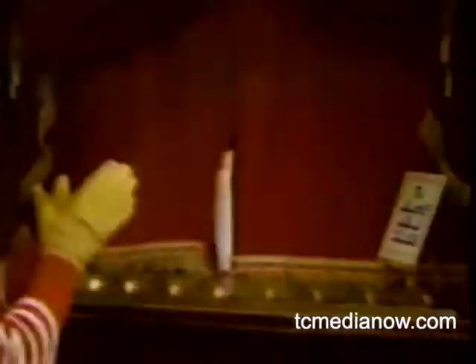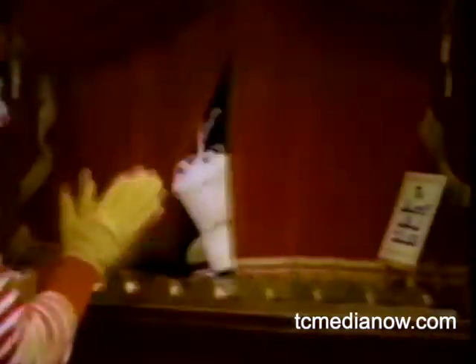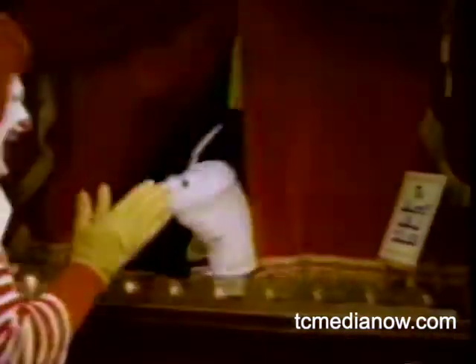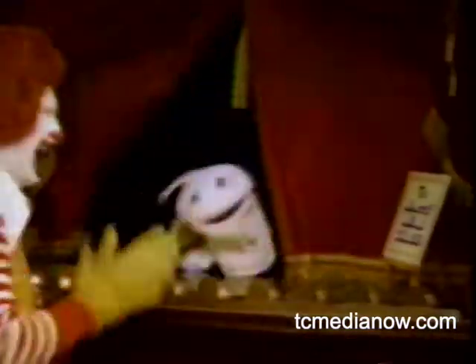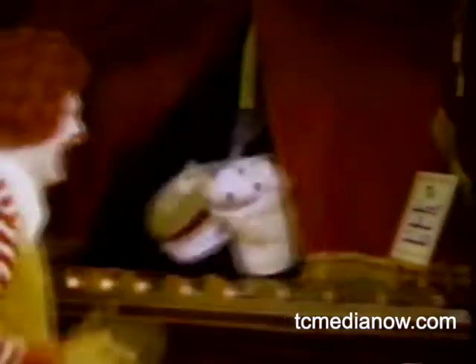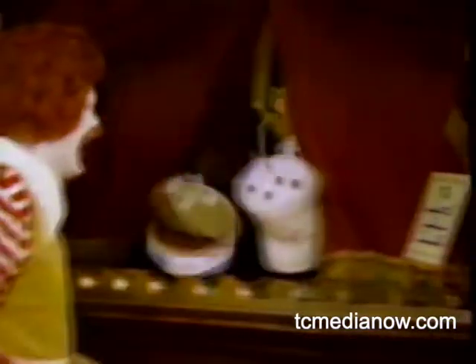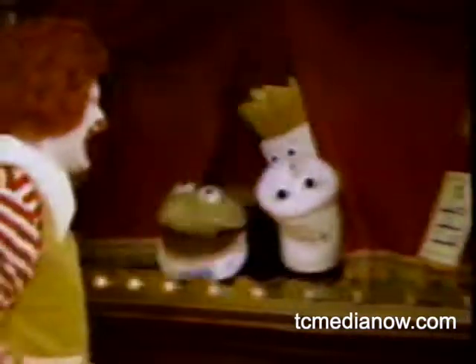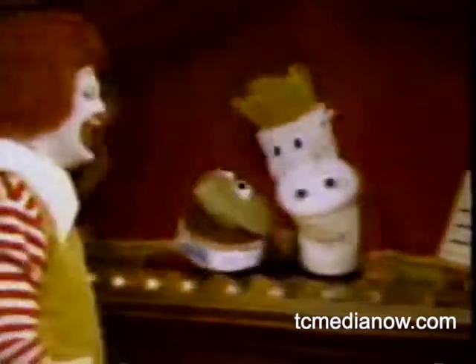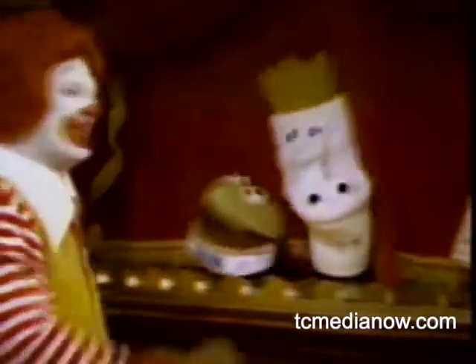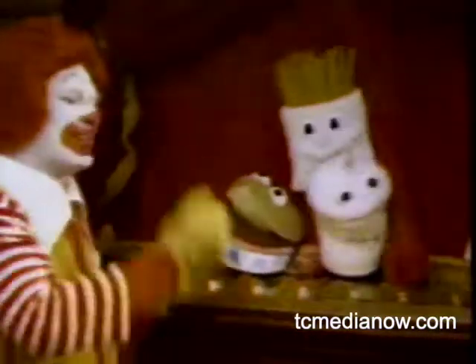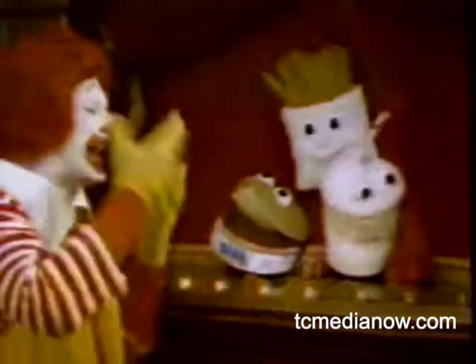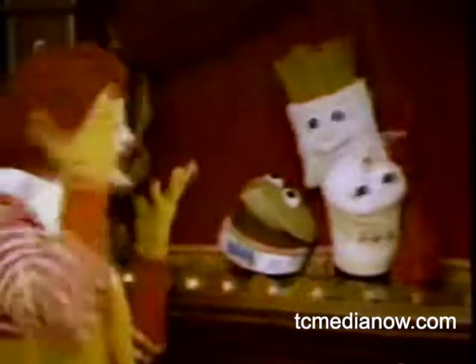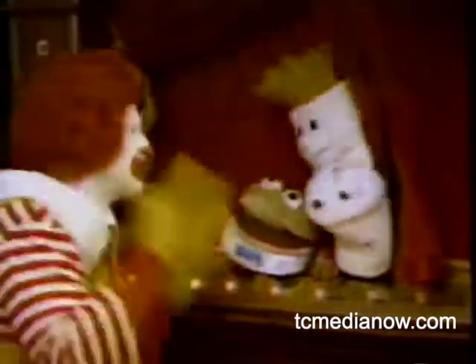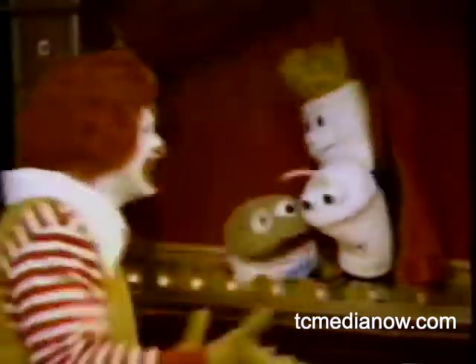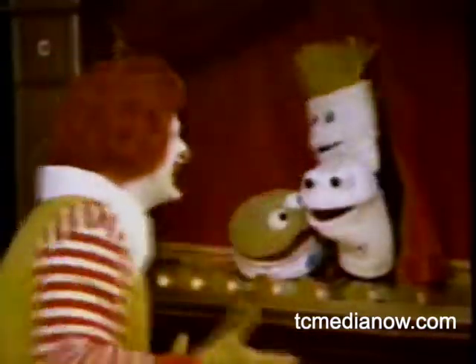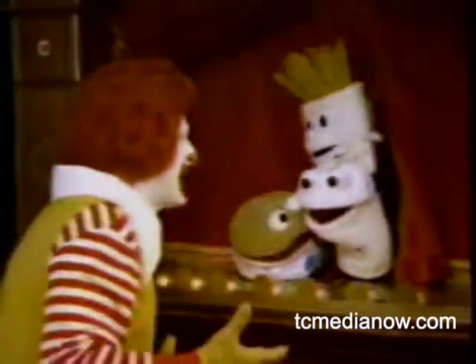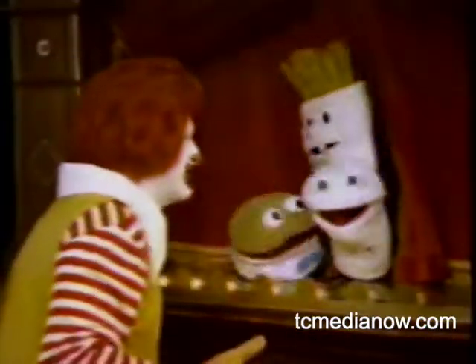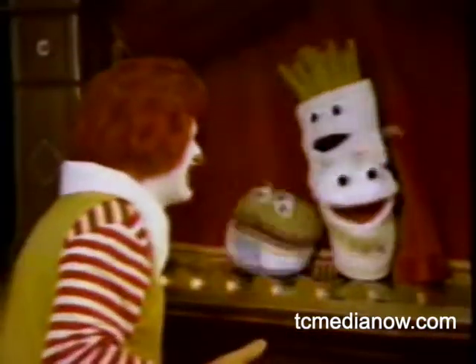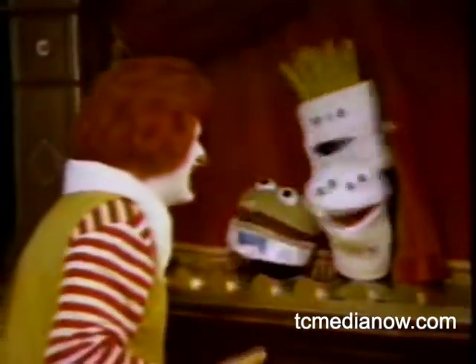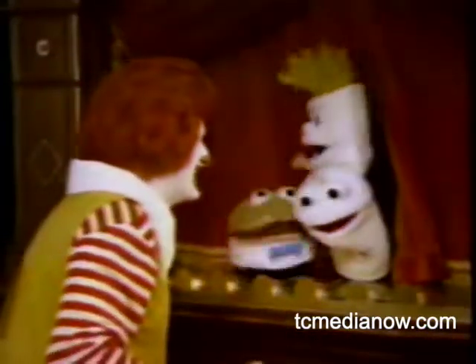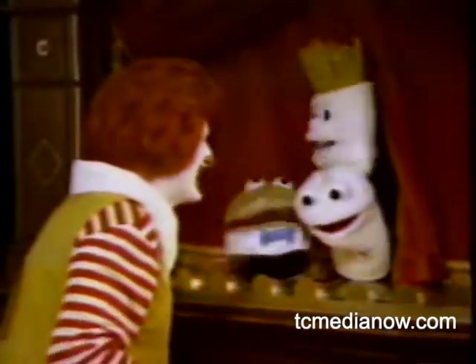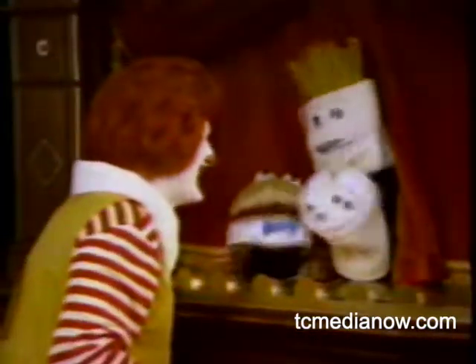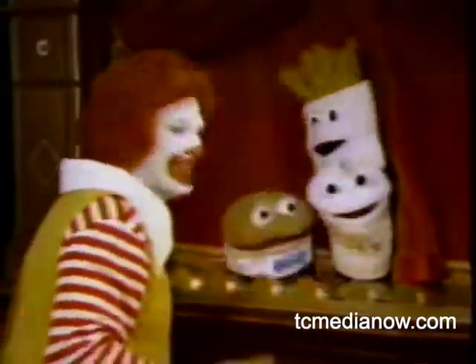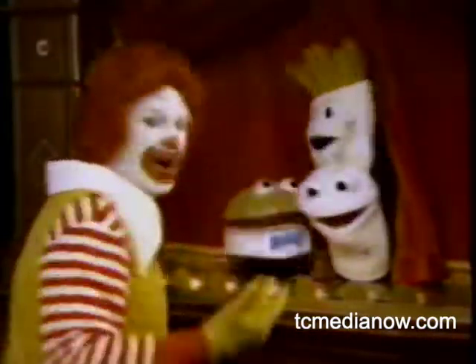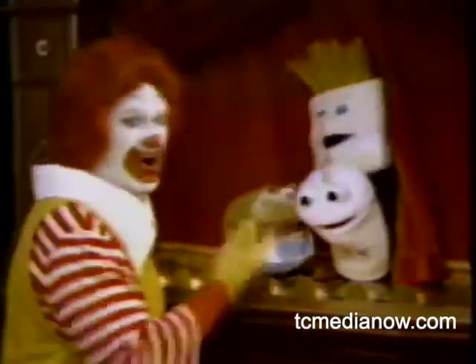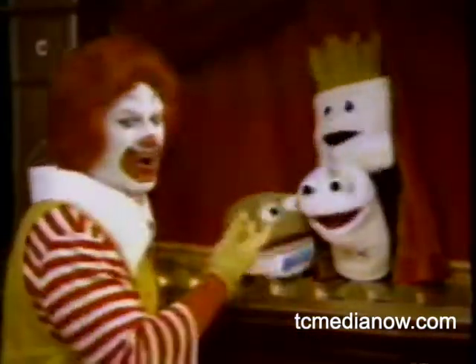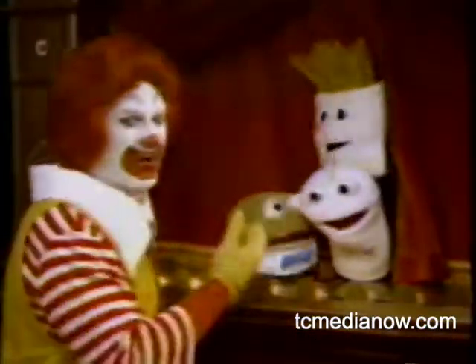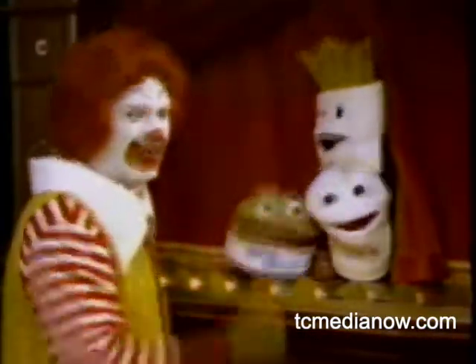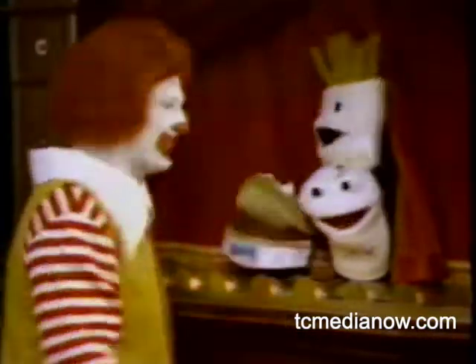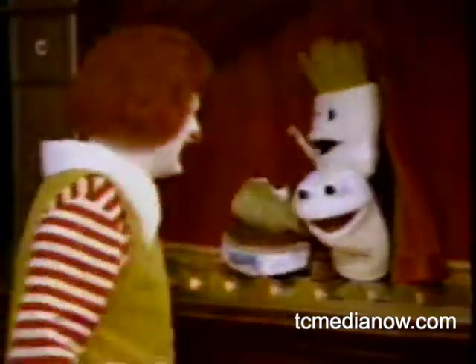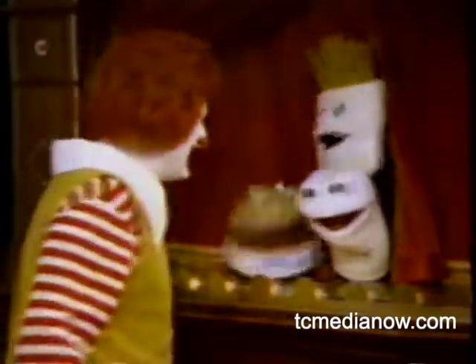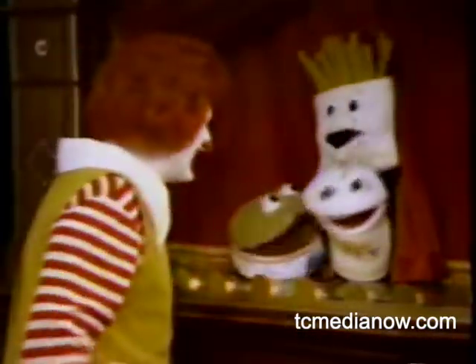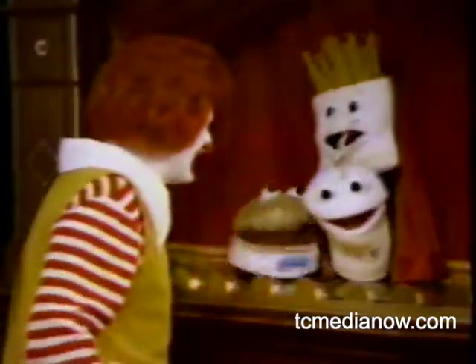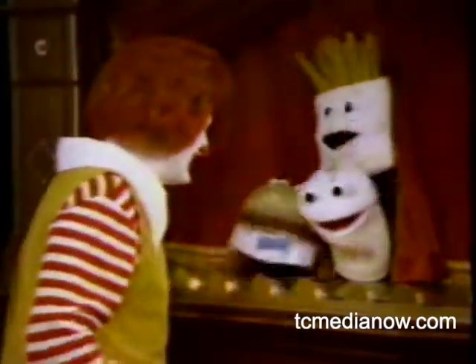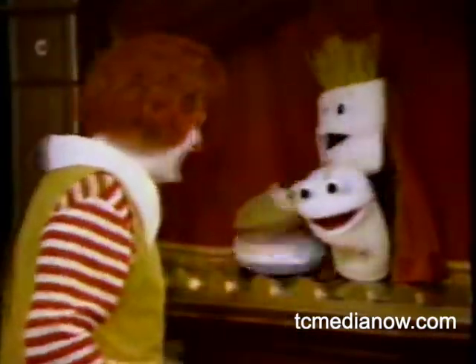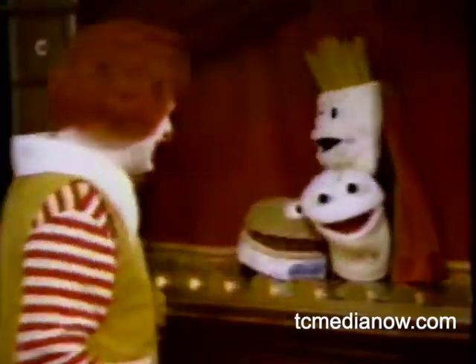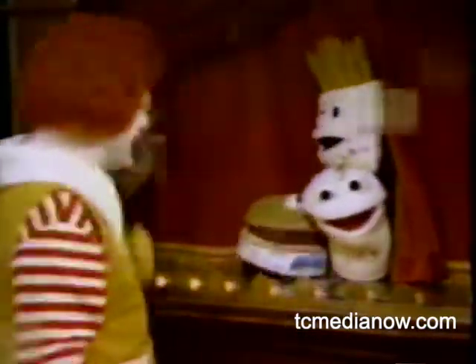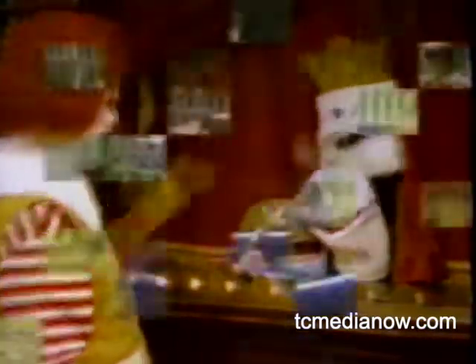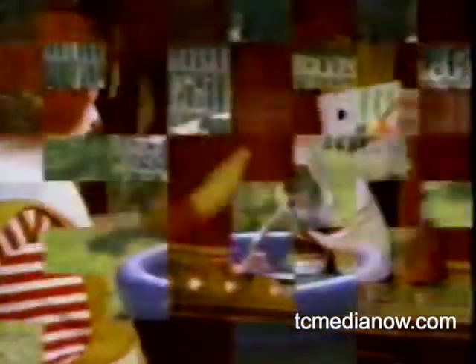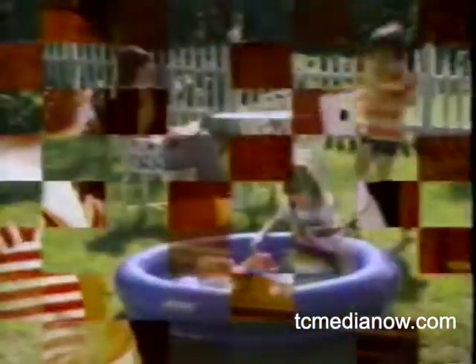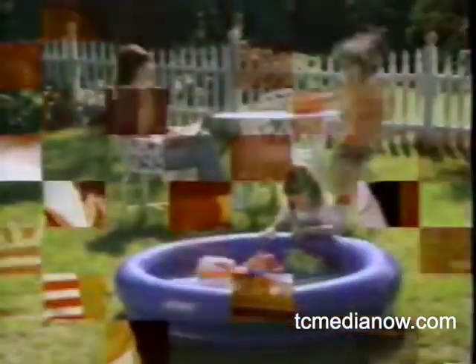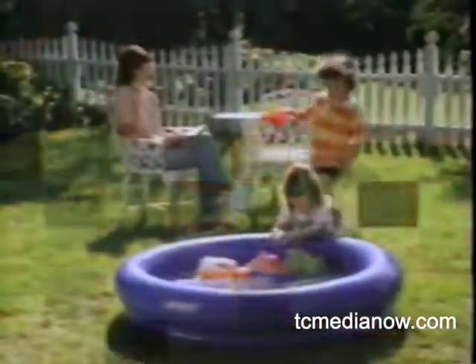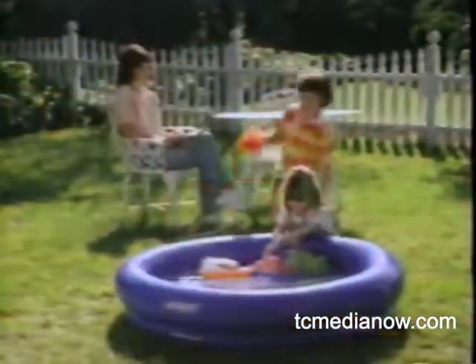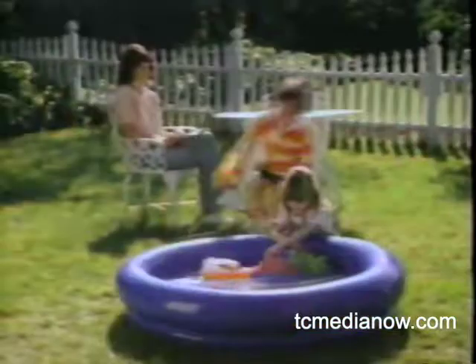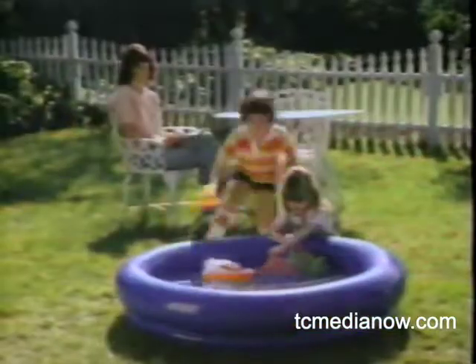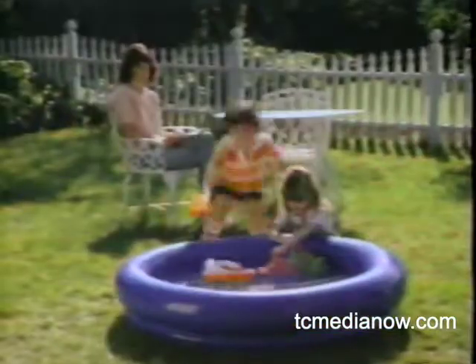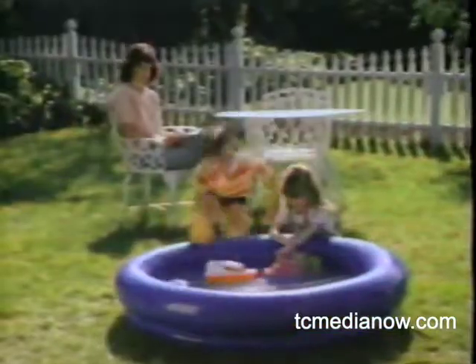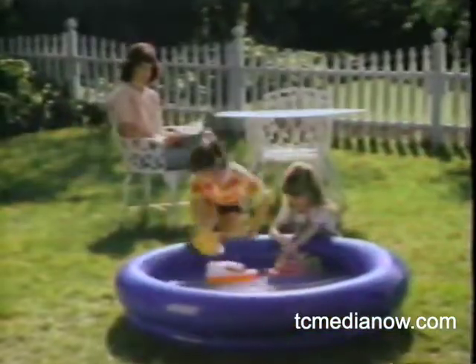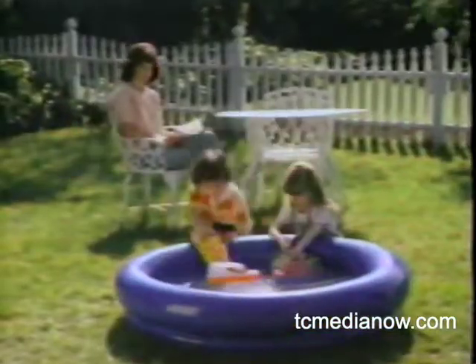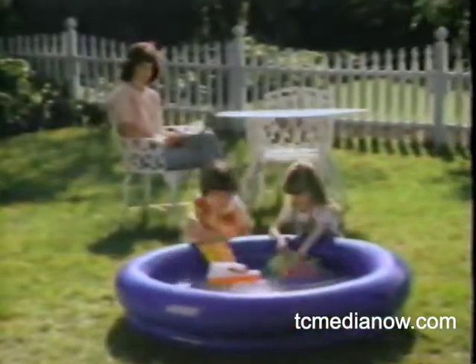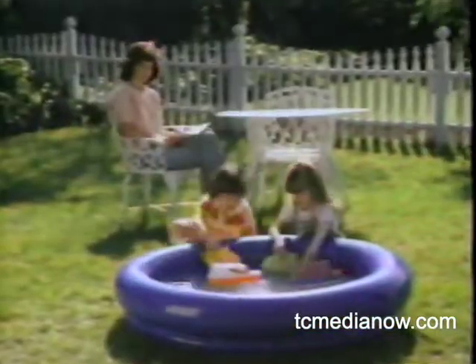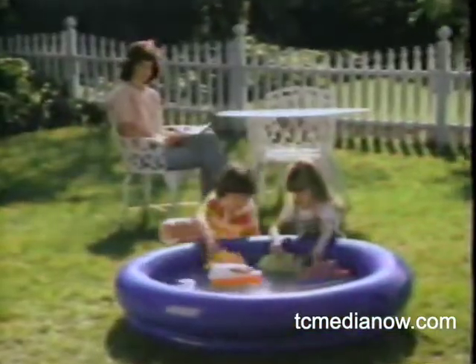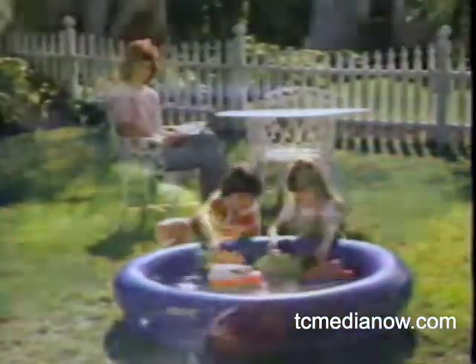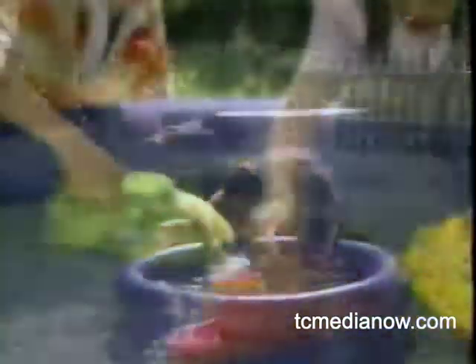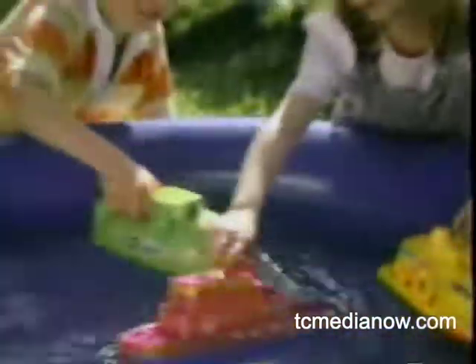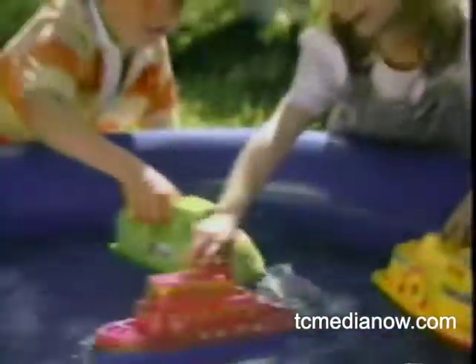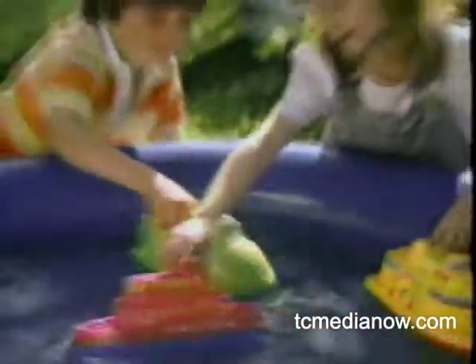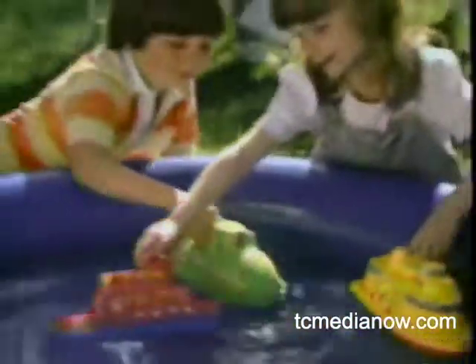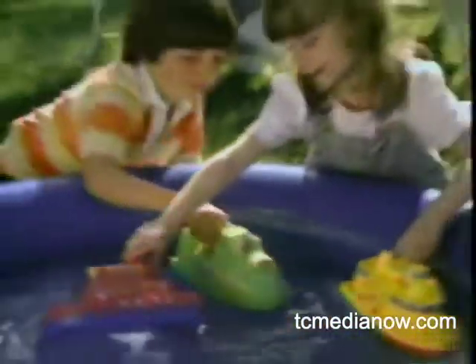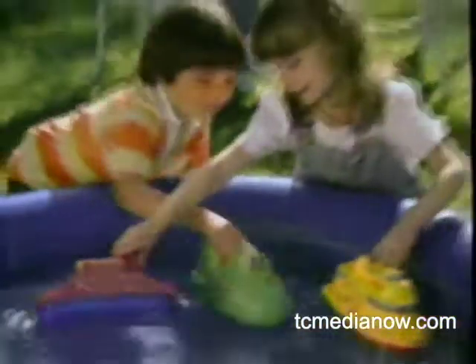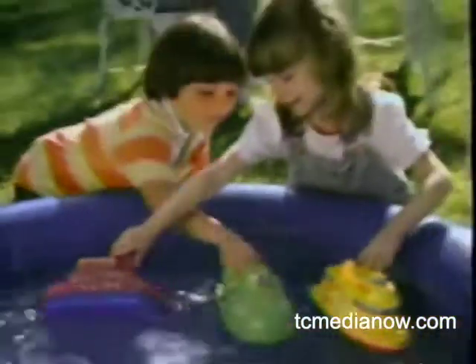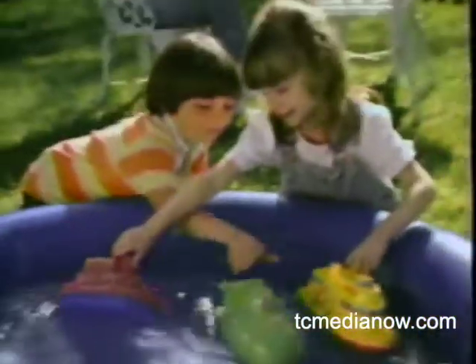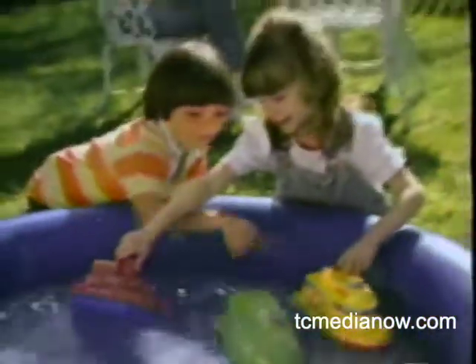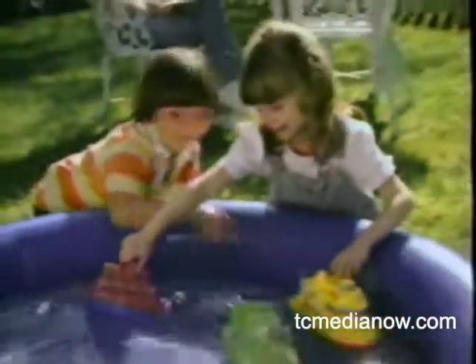Well, what is it? You guys really have your act together. The McDonald's Ship Shape Happy Meal Fleet is here.